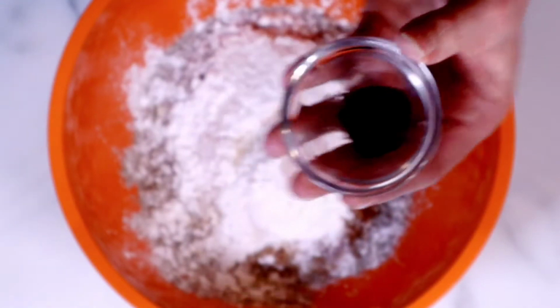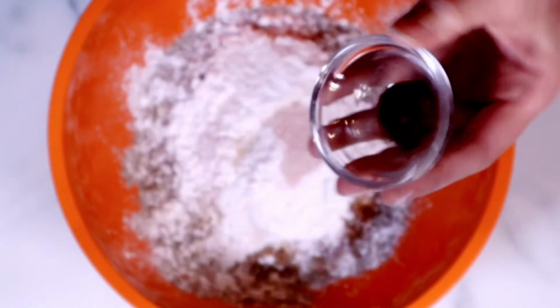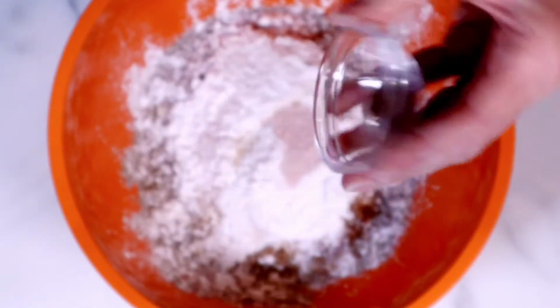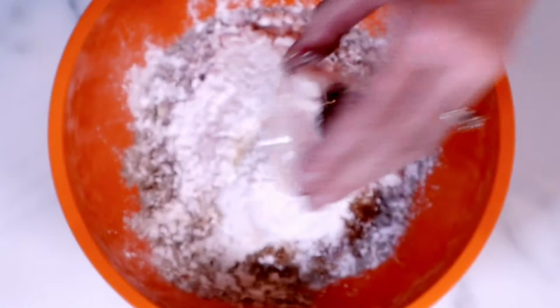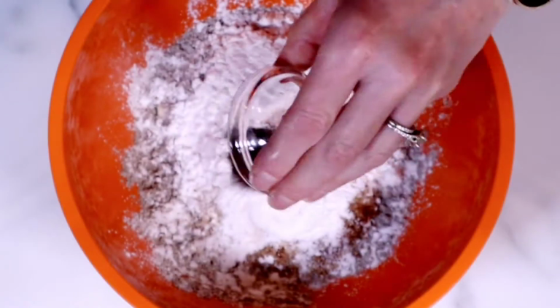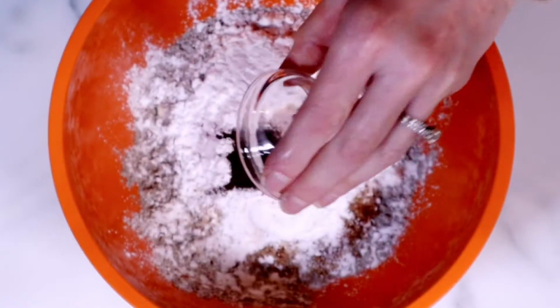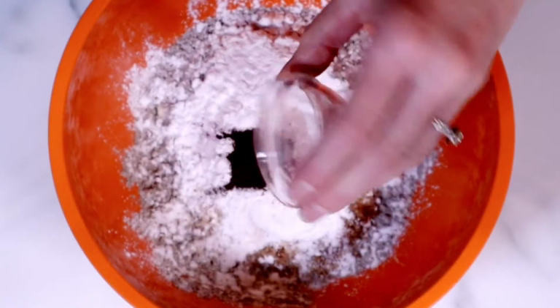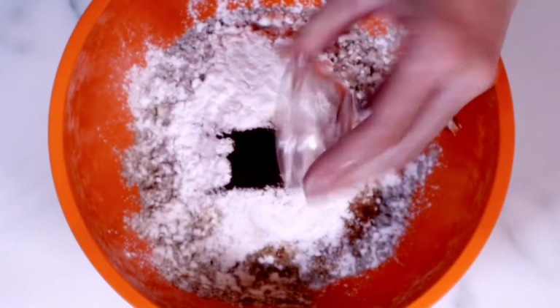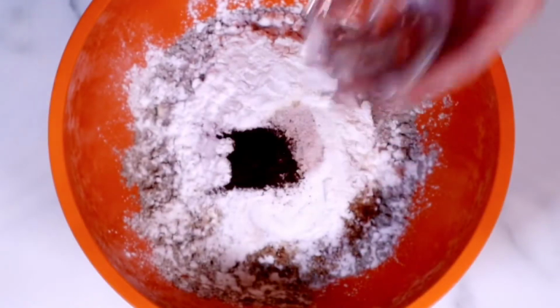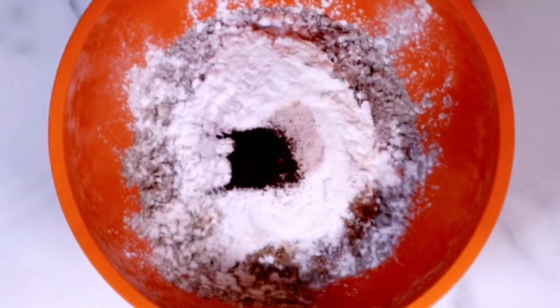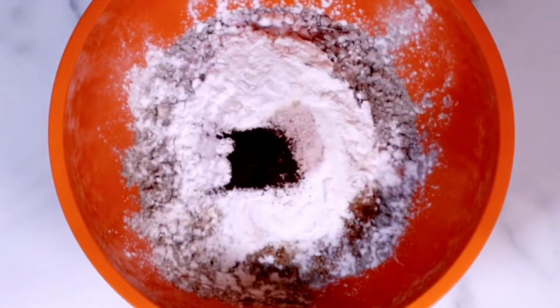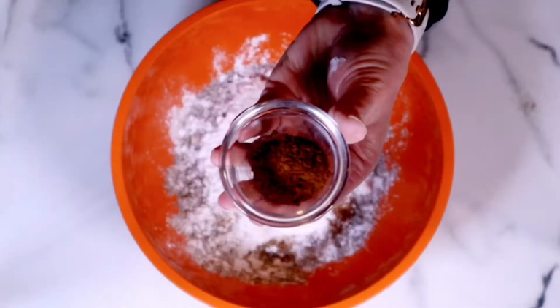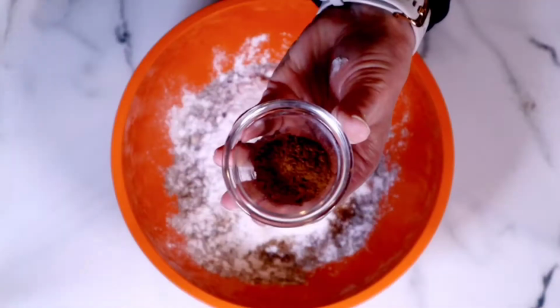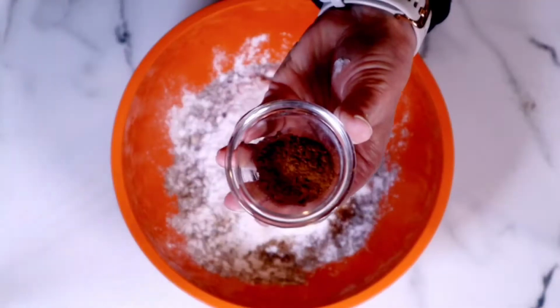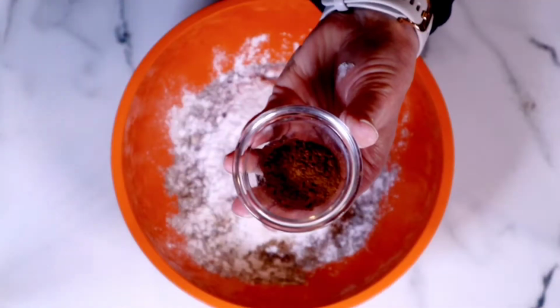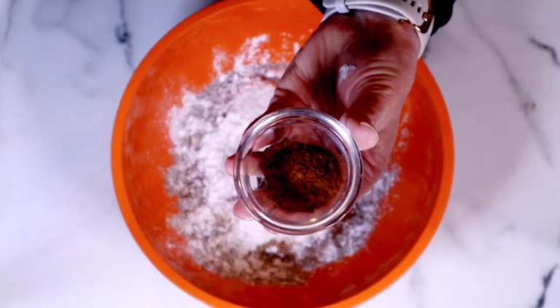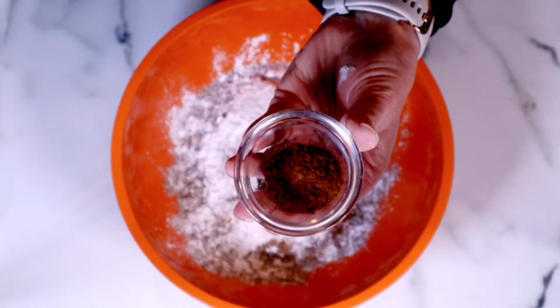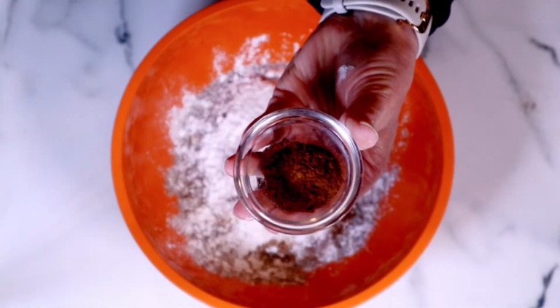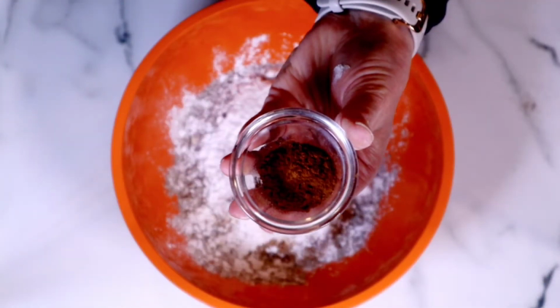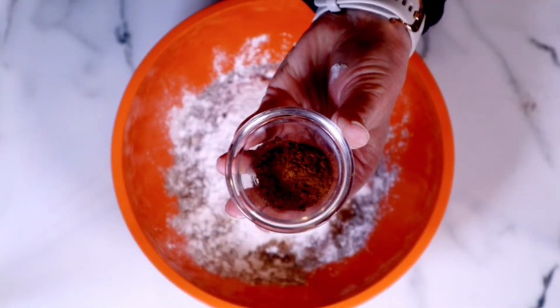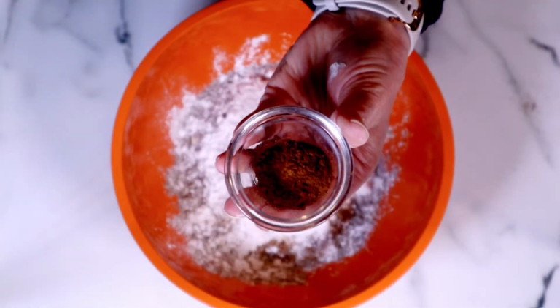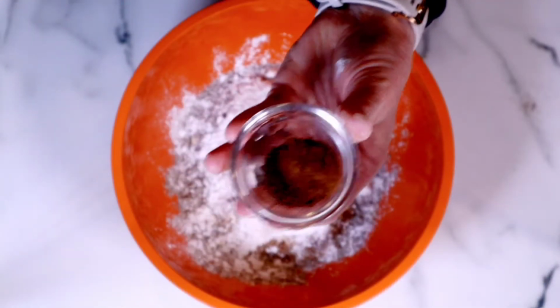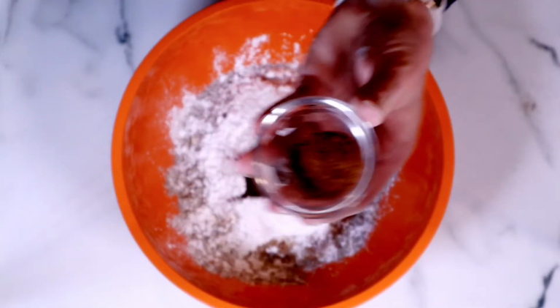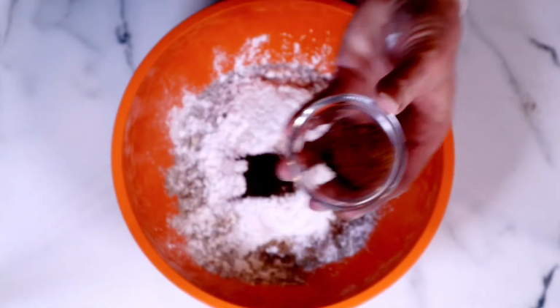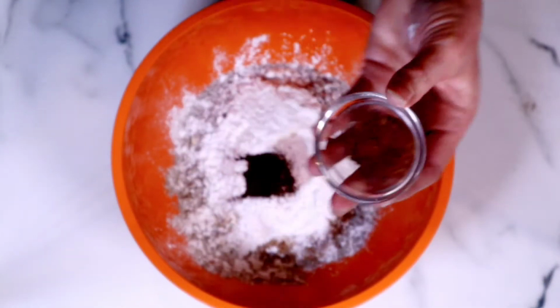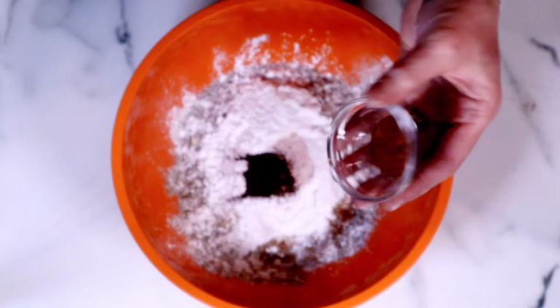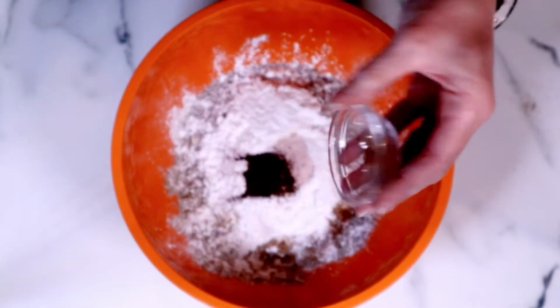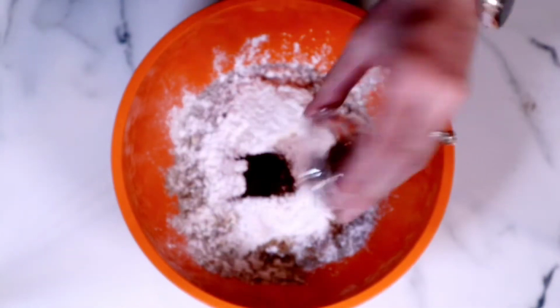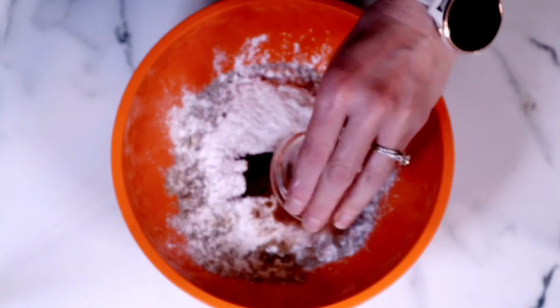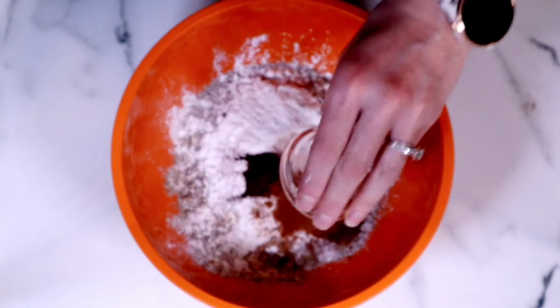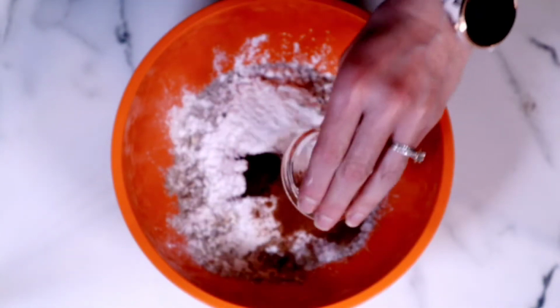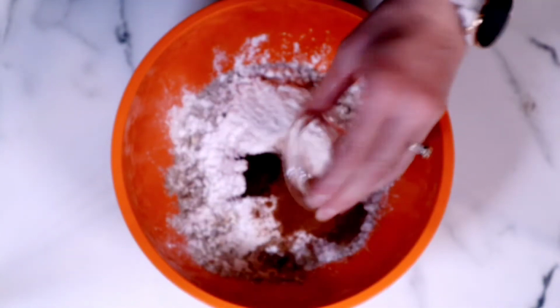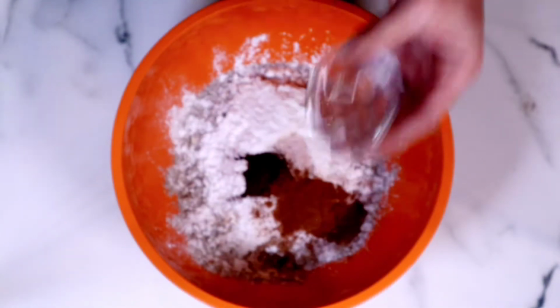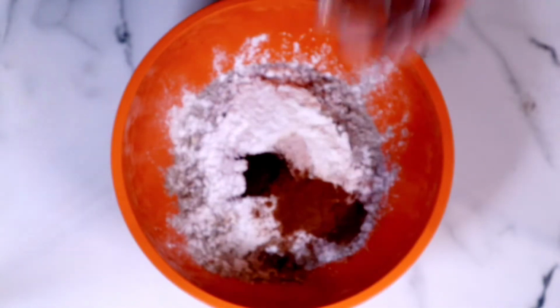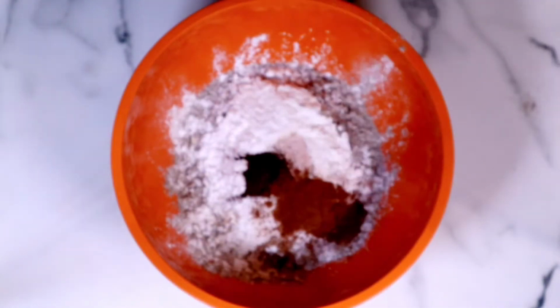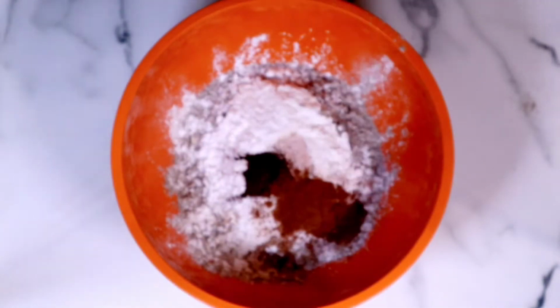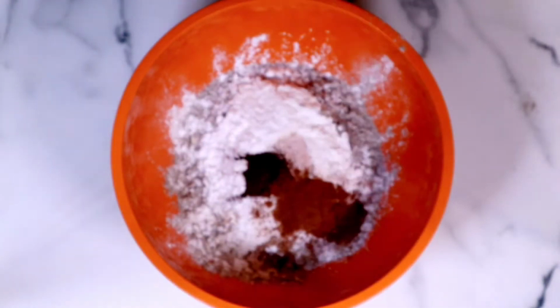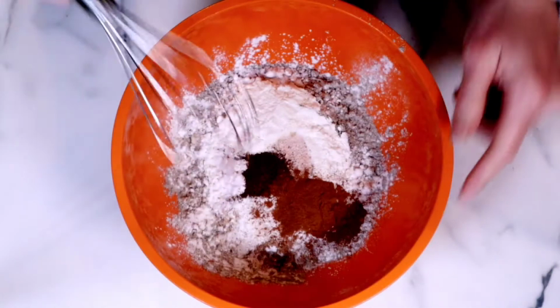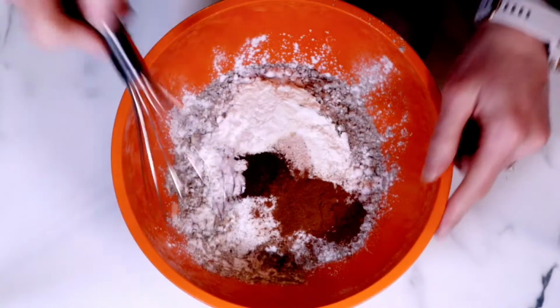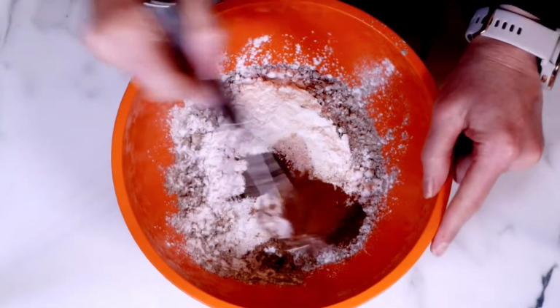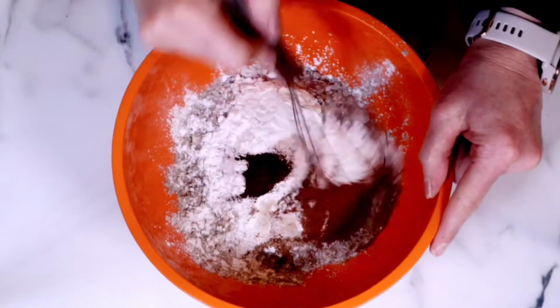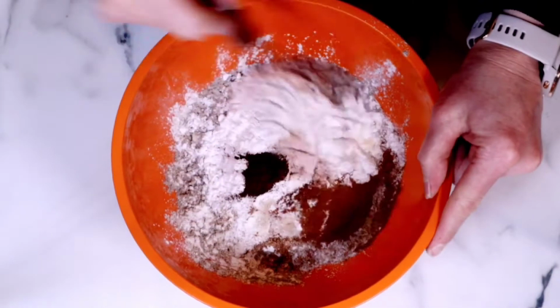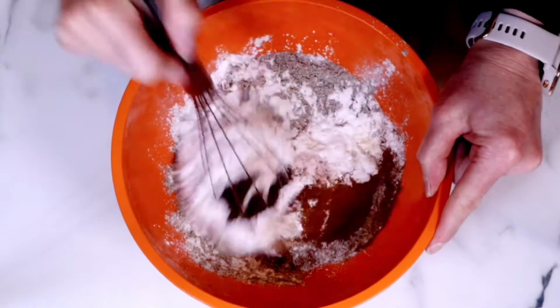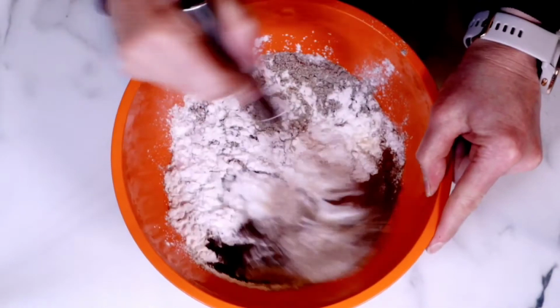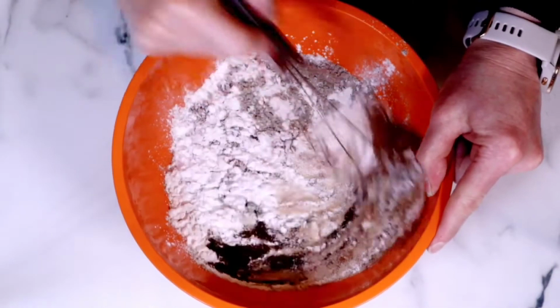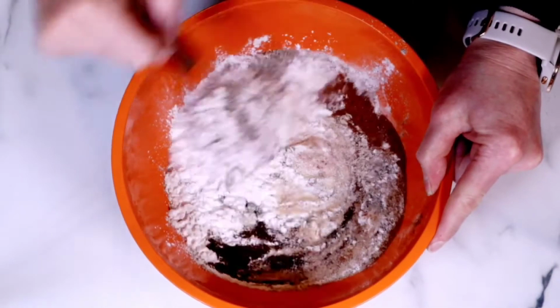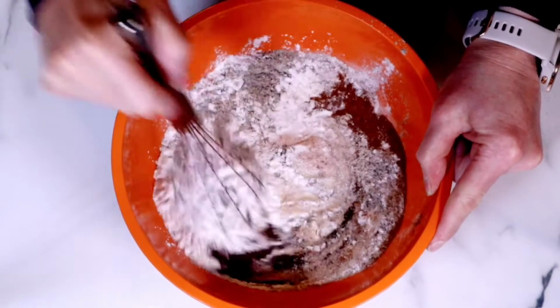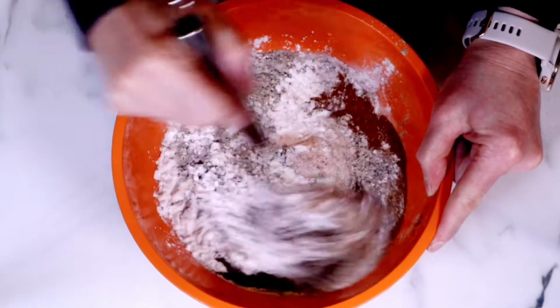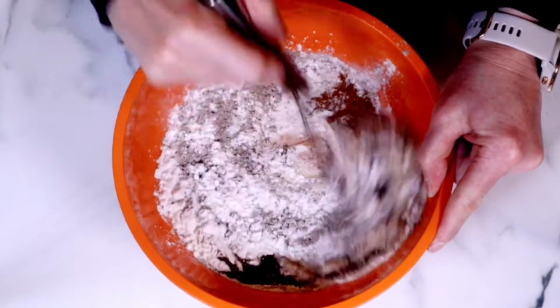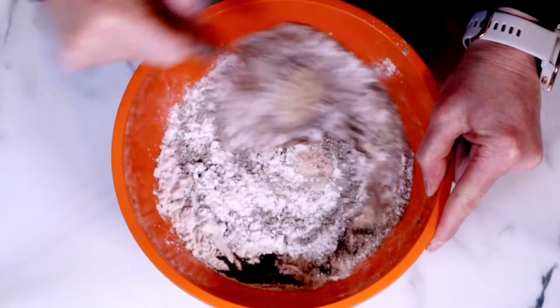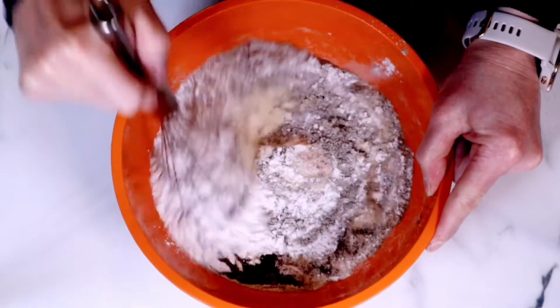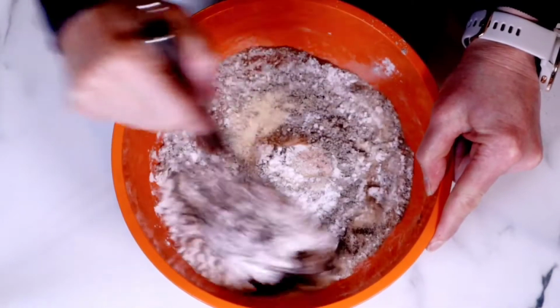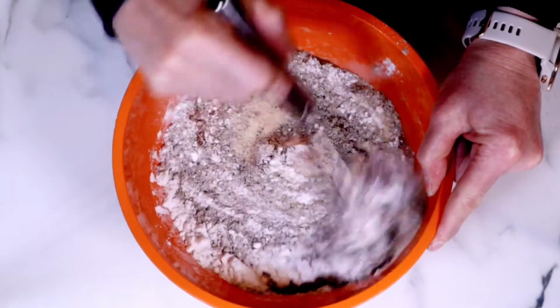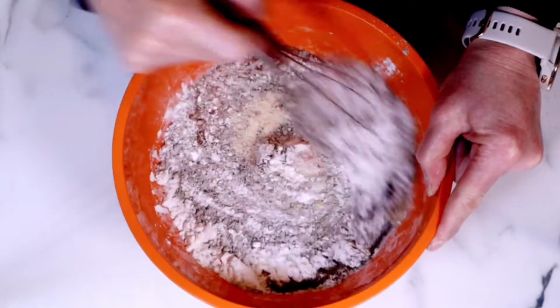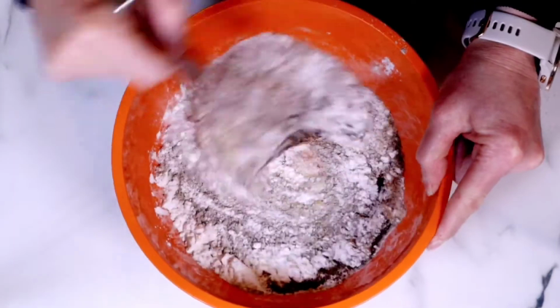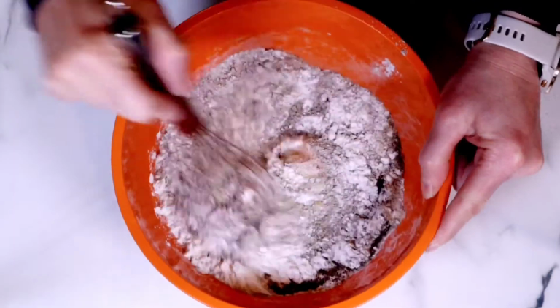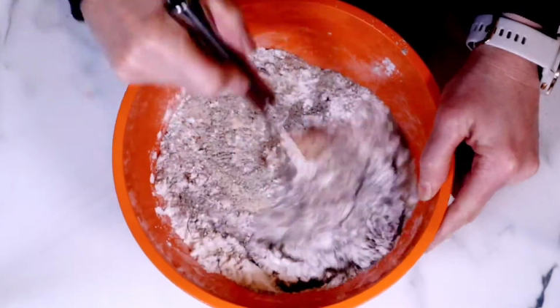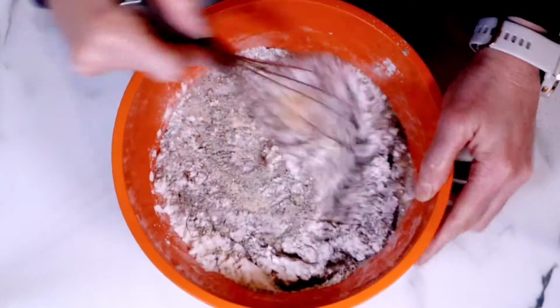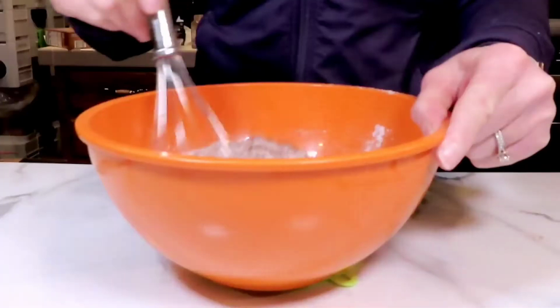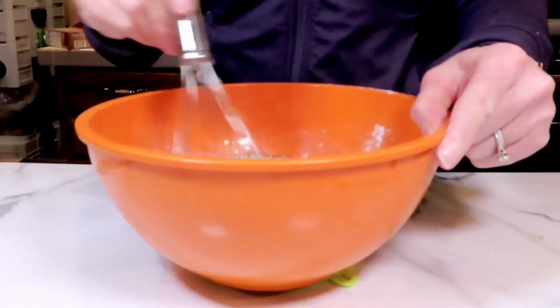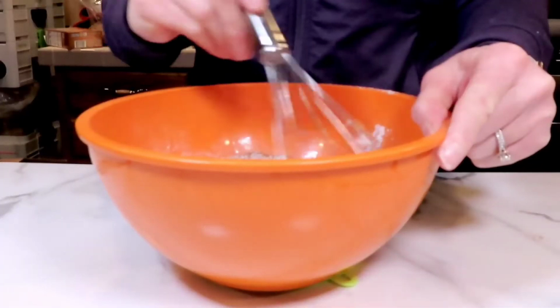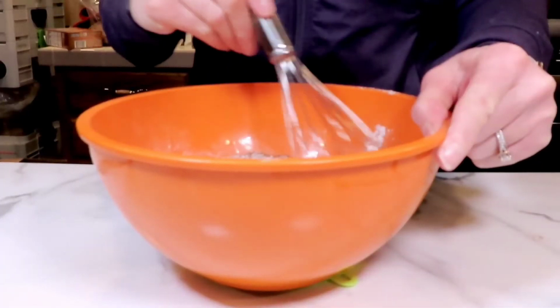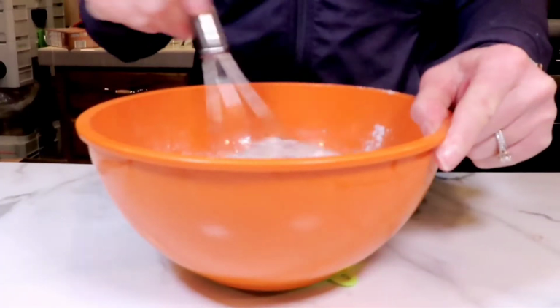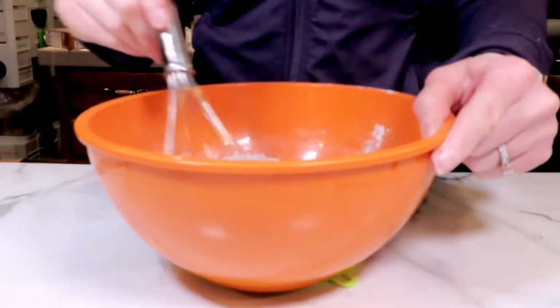I love adding this — it really gives it that holiday flavor. Just whisk all of the dry ingredients together.